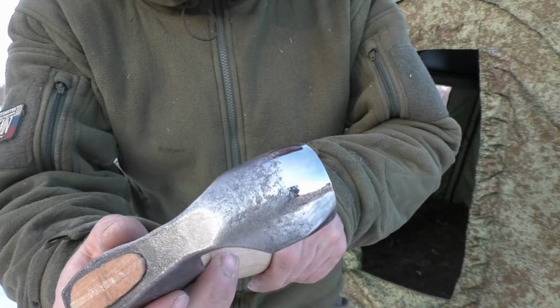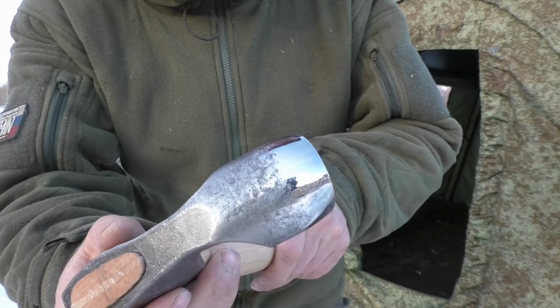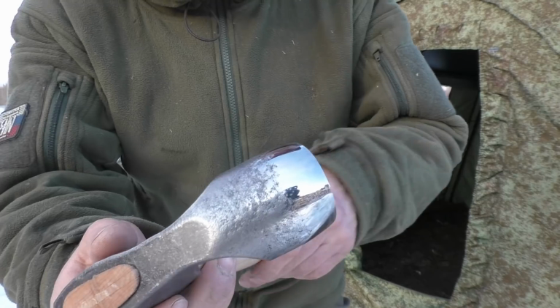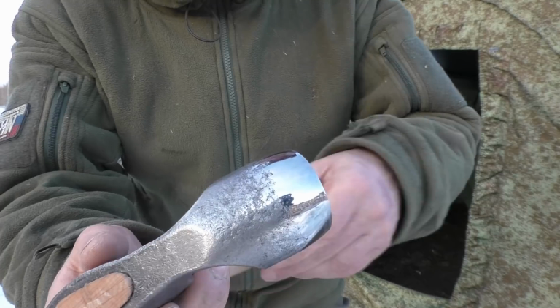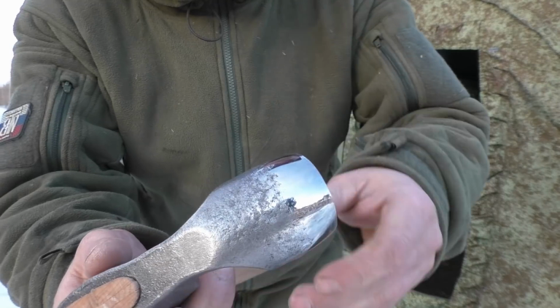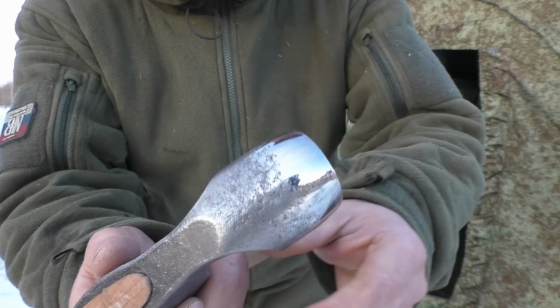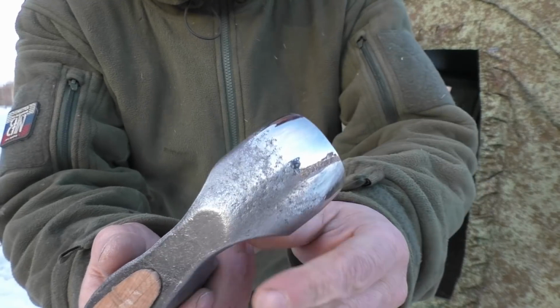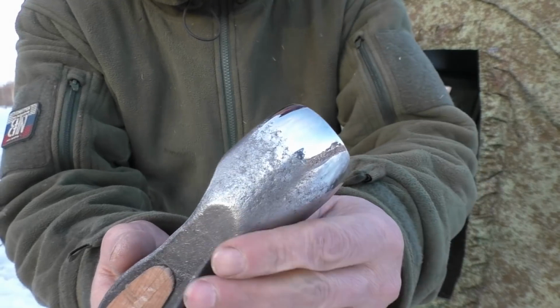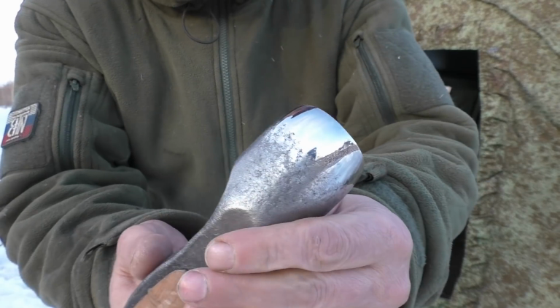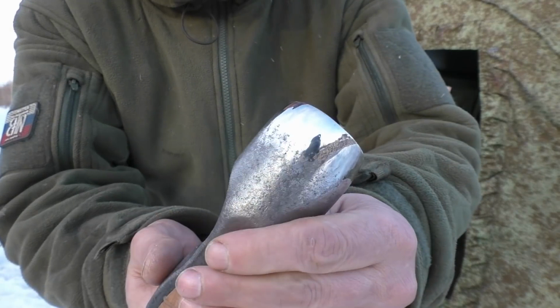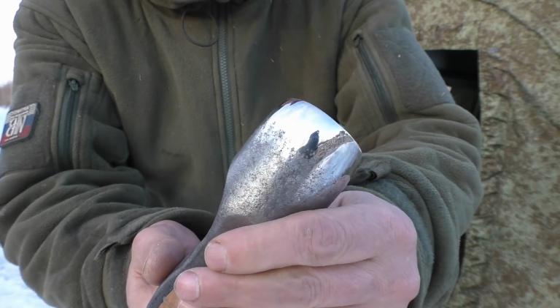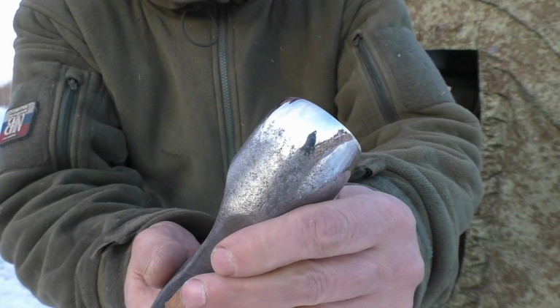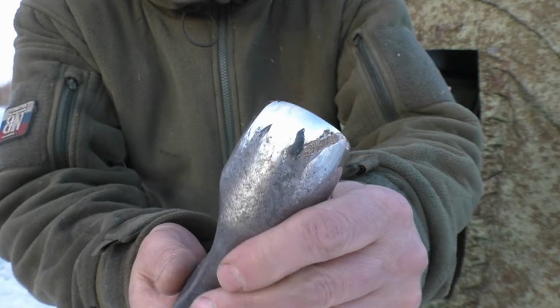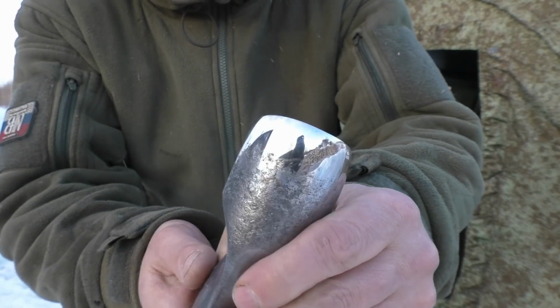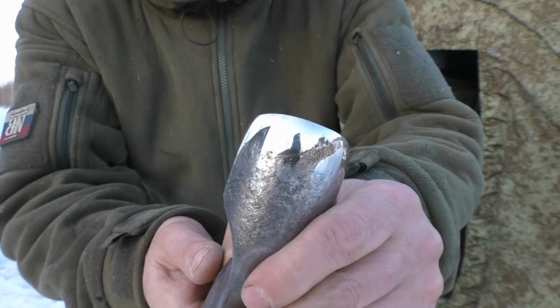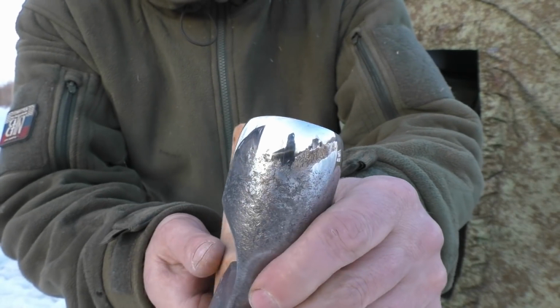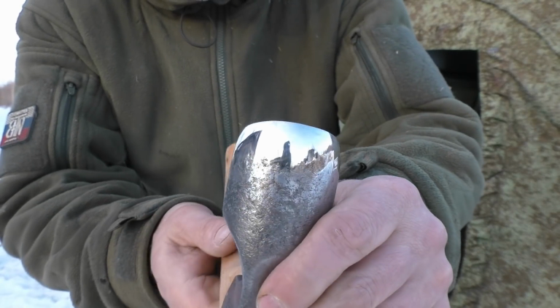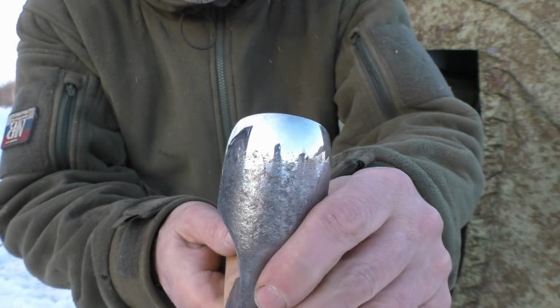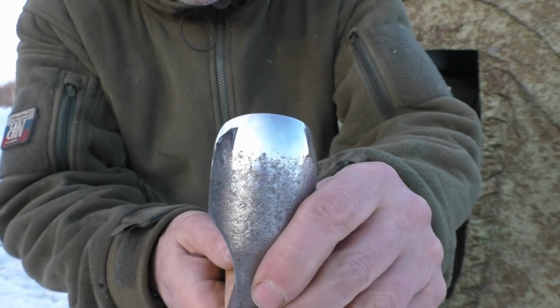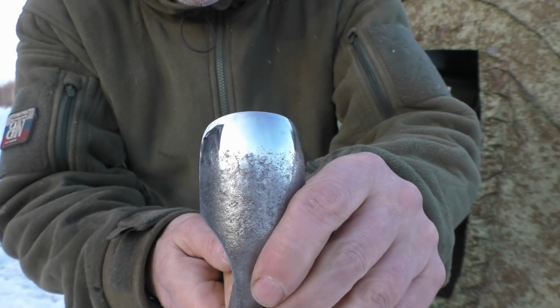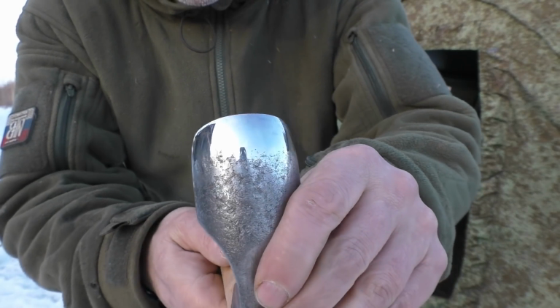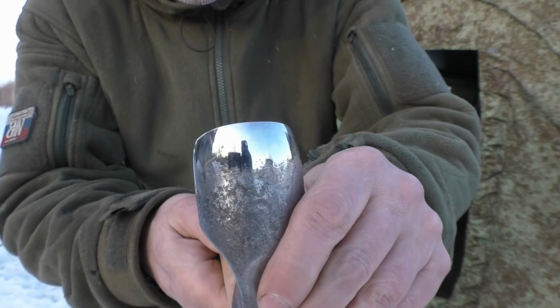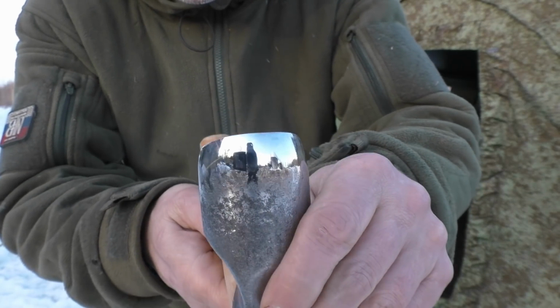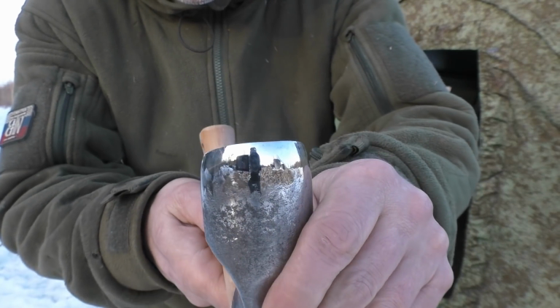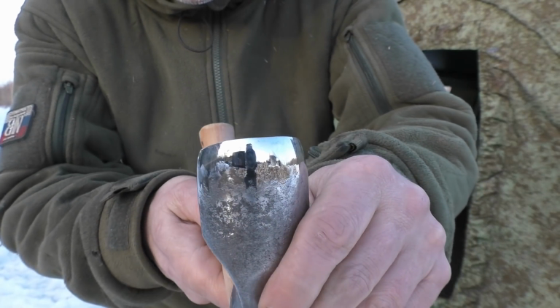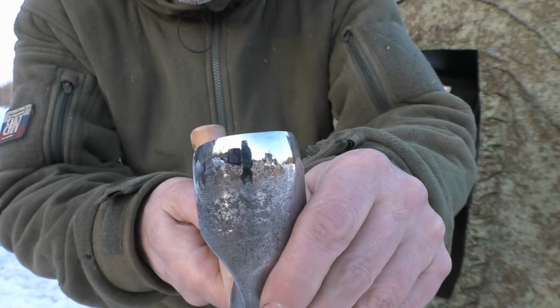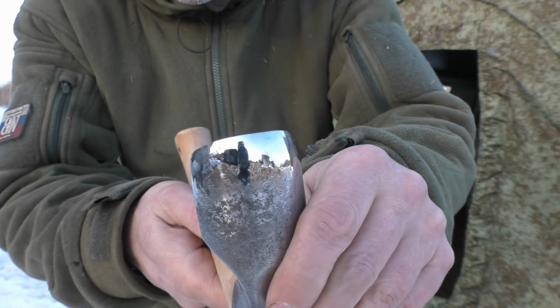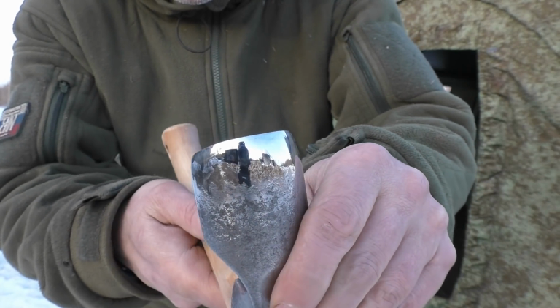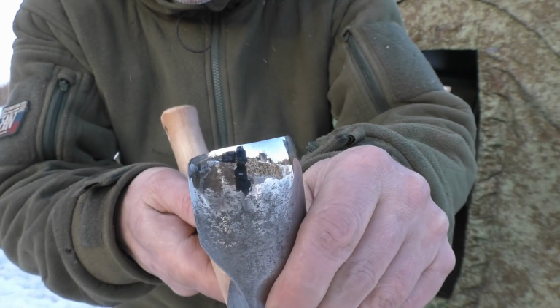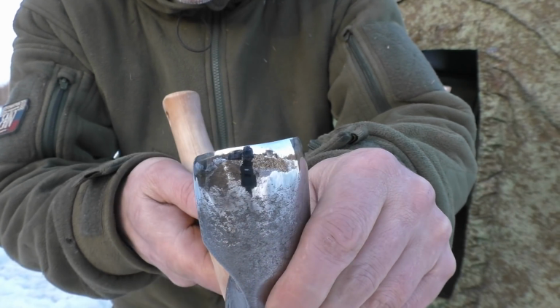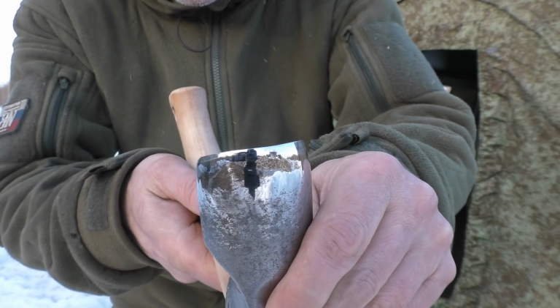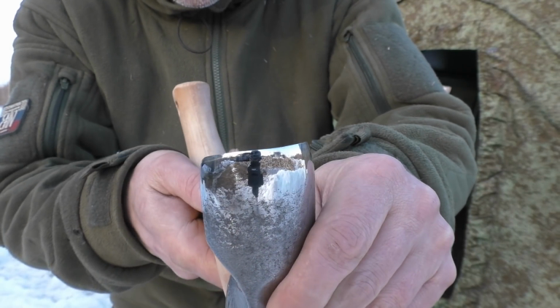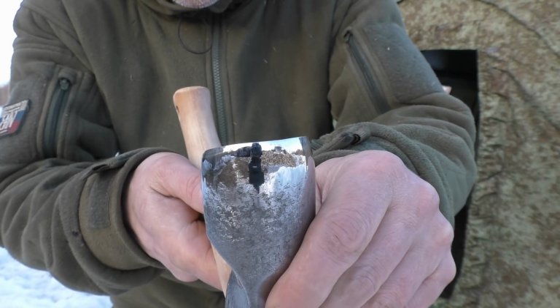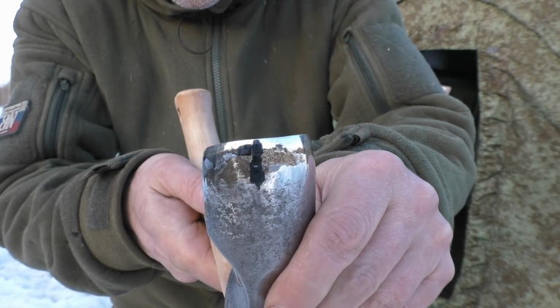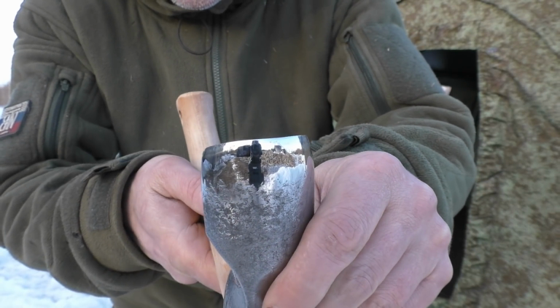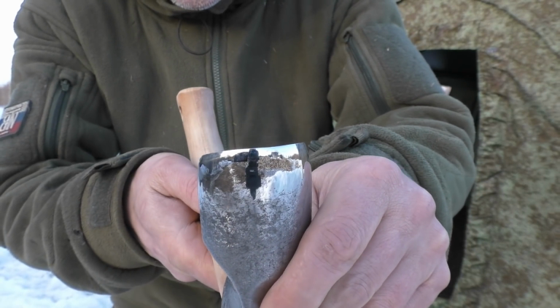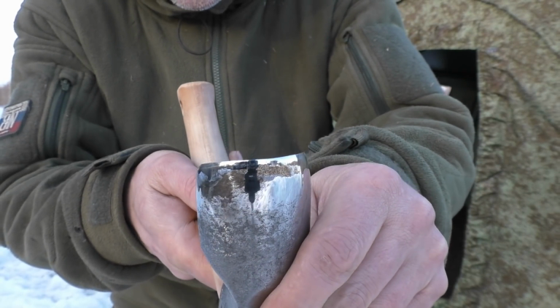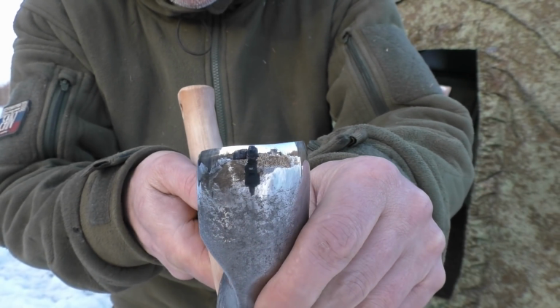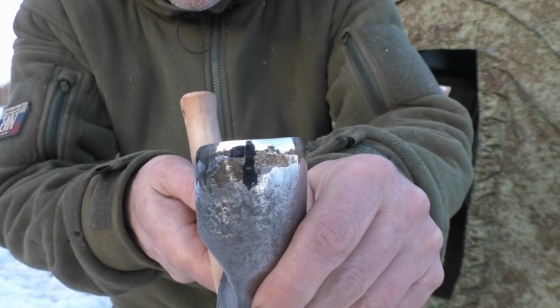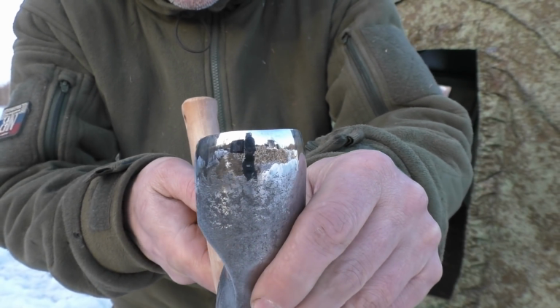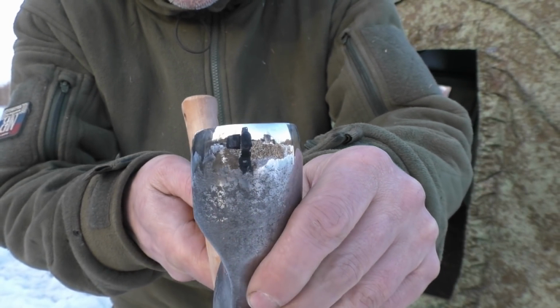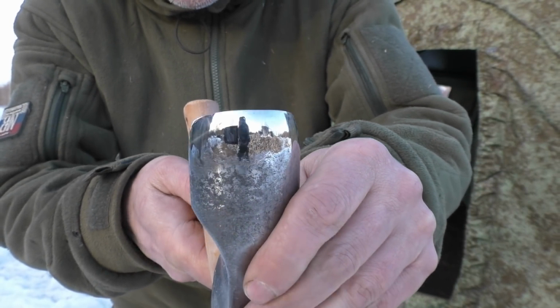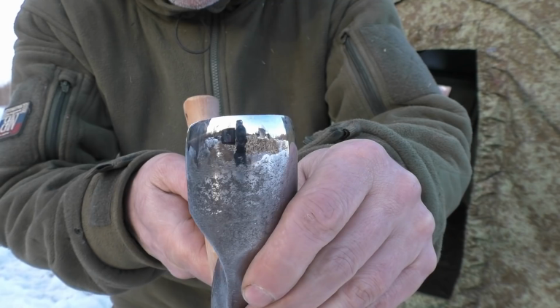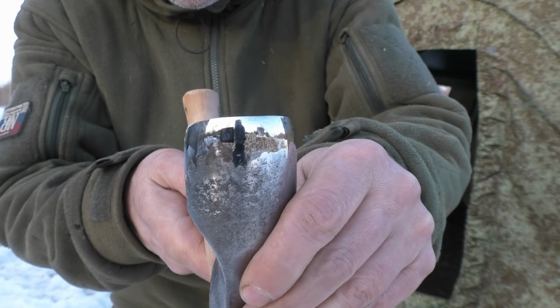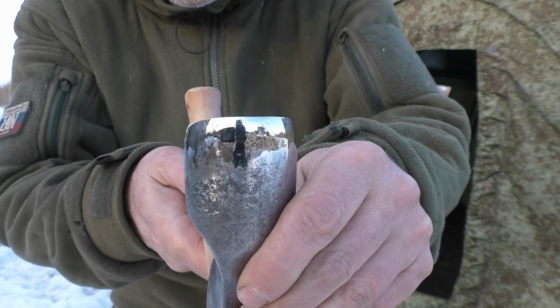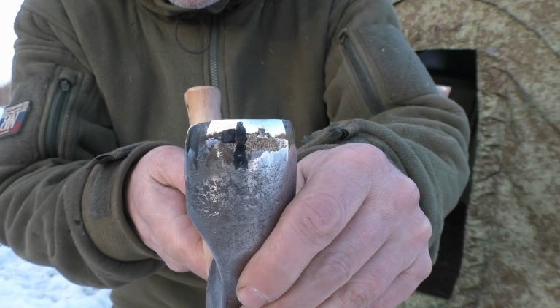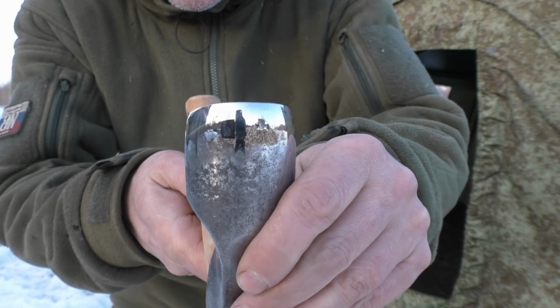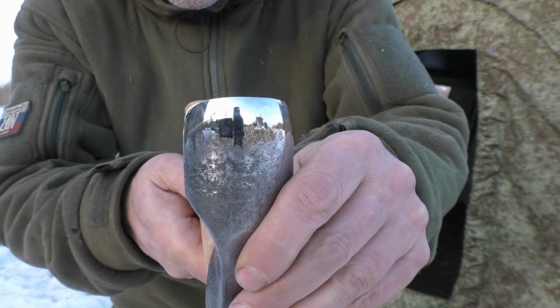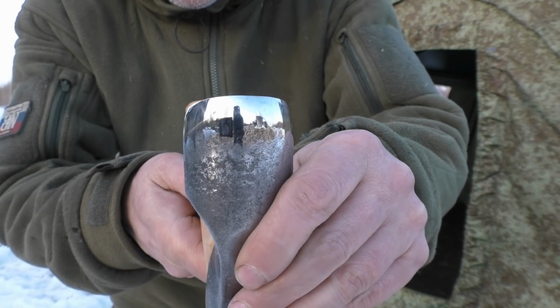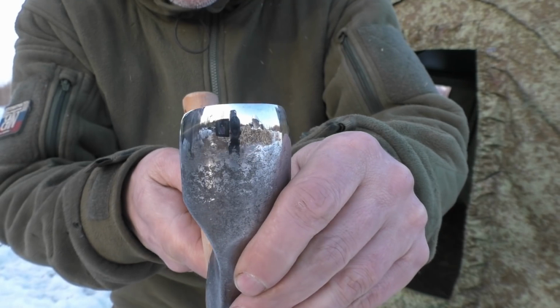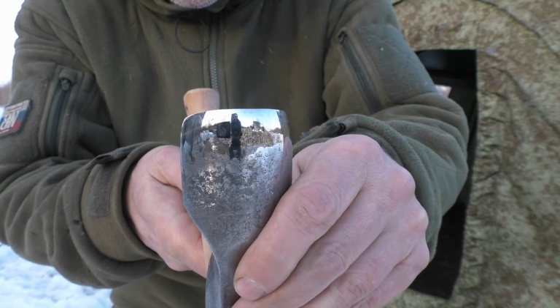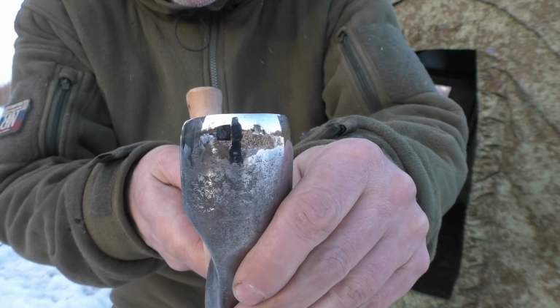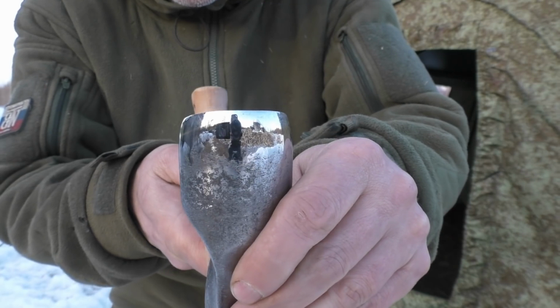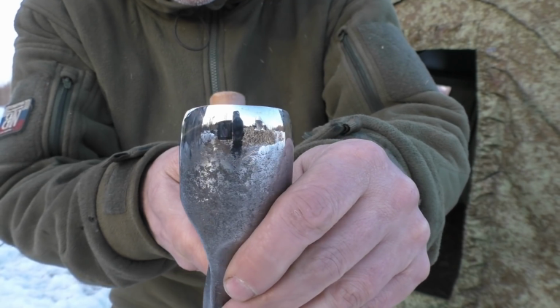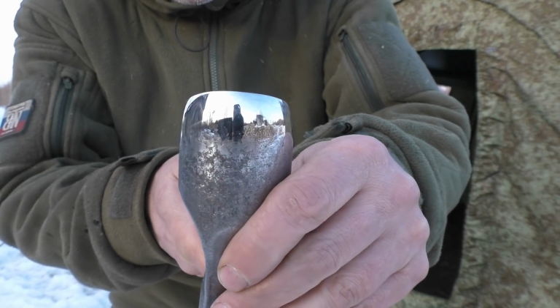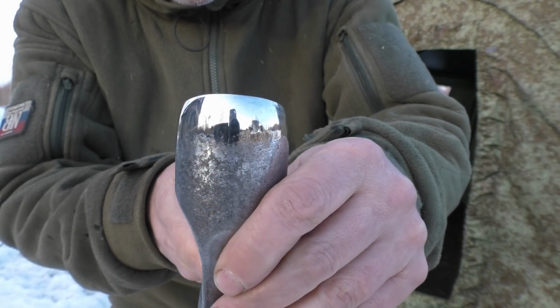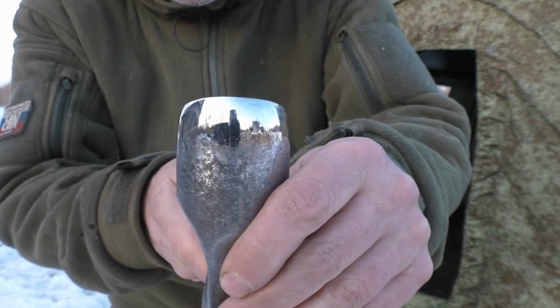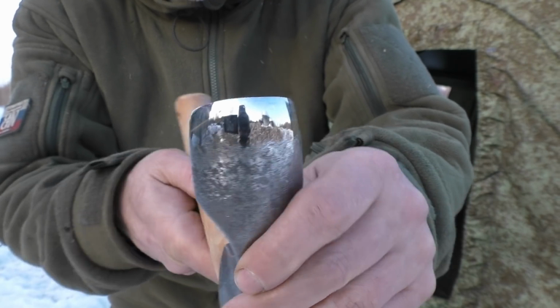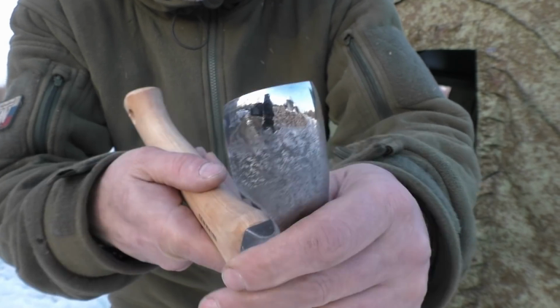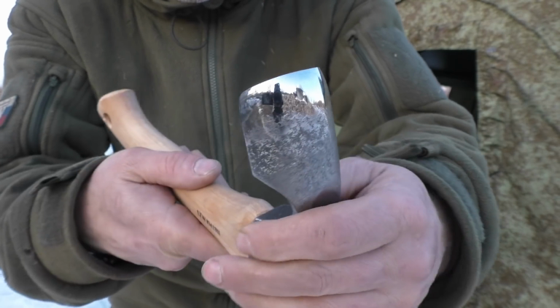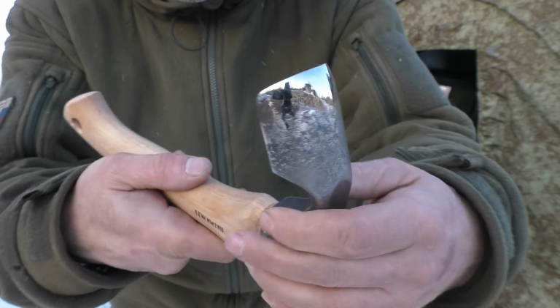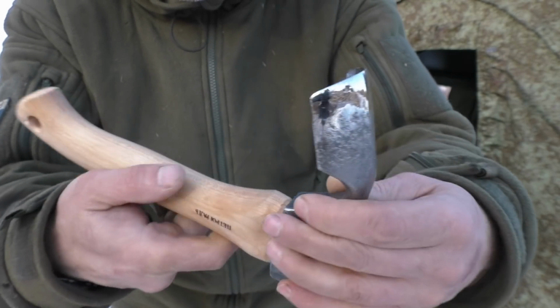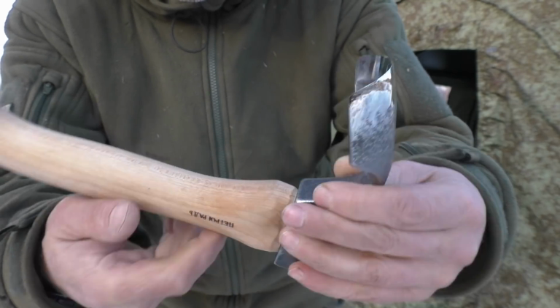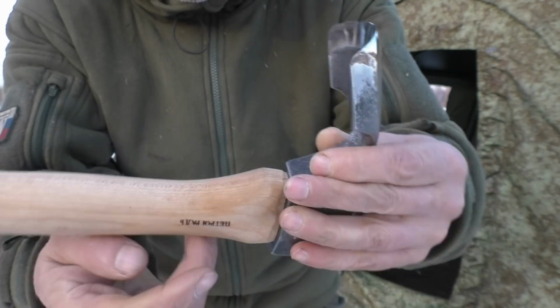This little guy here is simply amazing. I can see my own reflection here. You can most likely too.